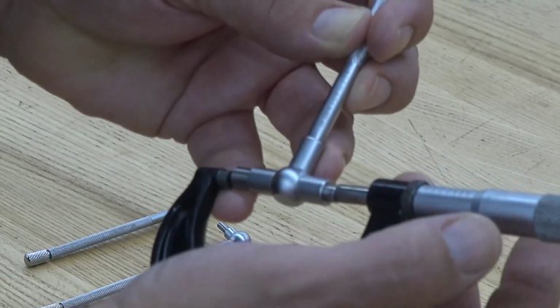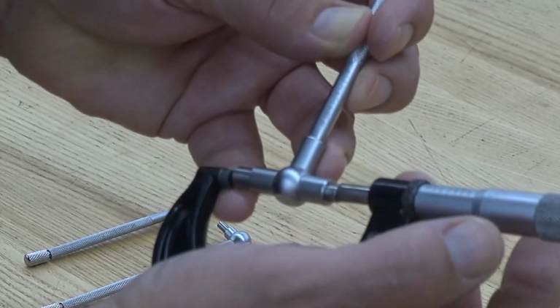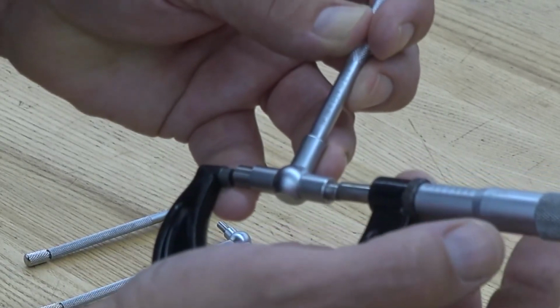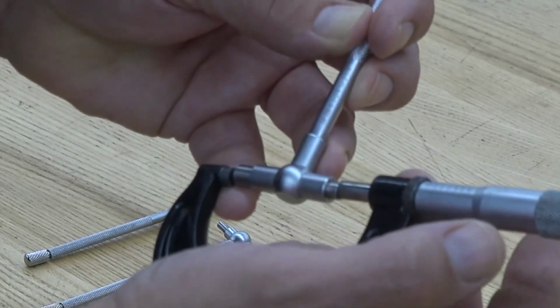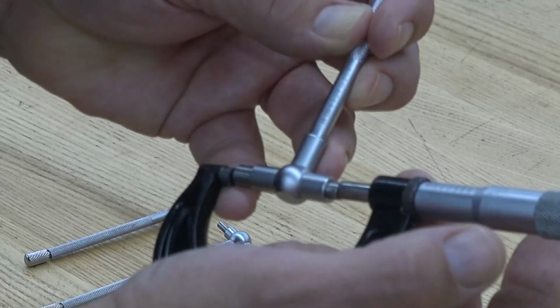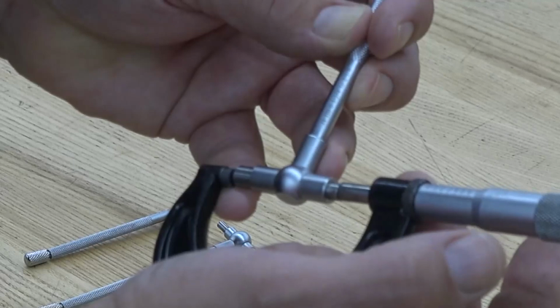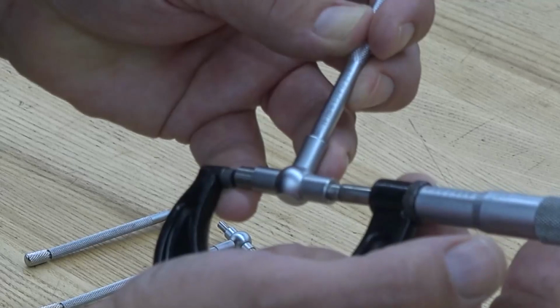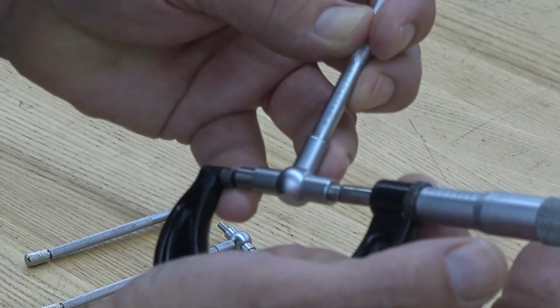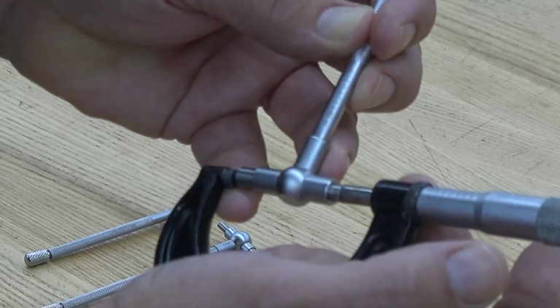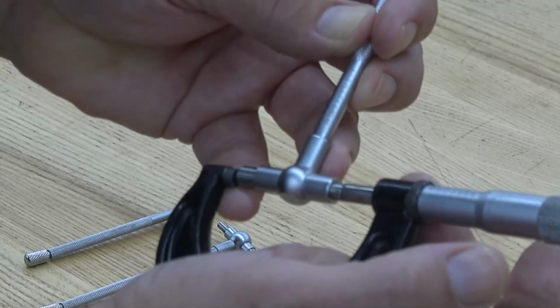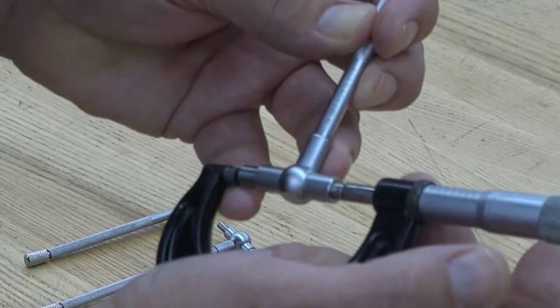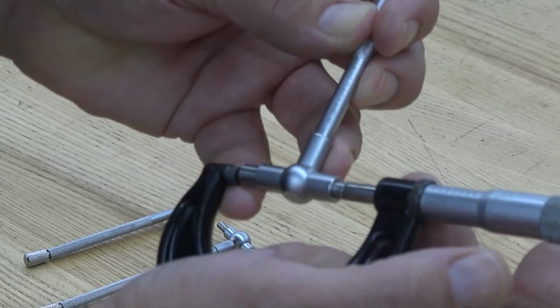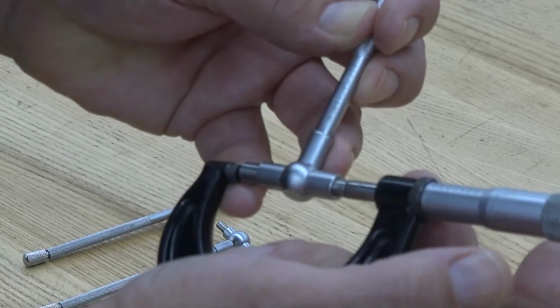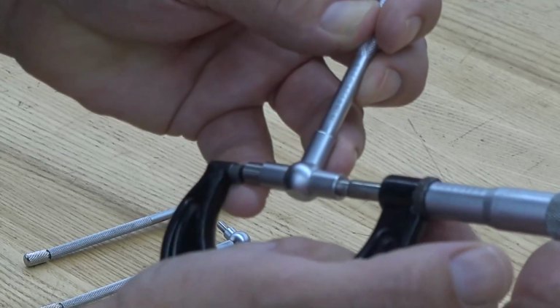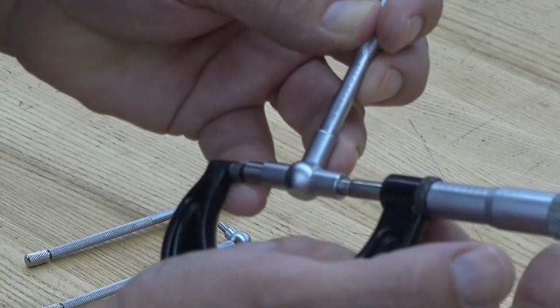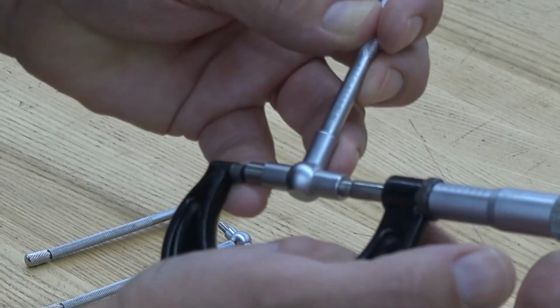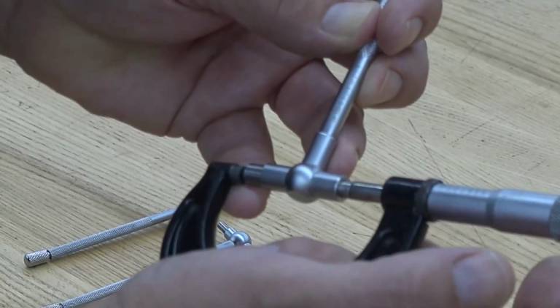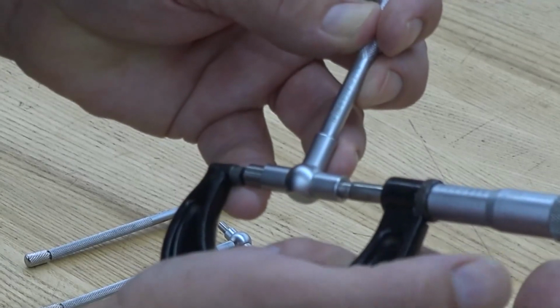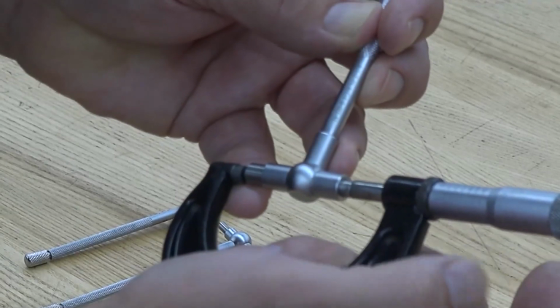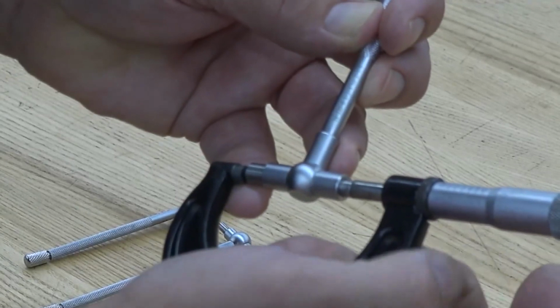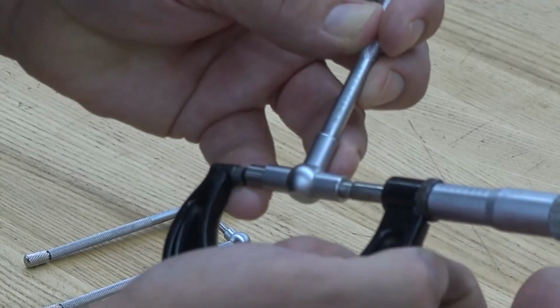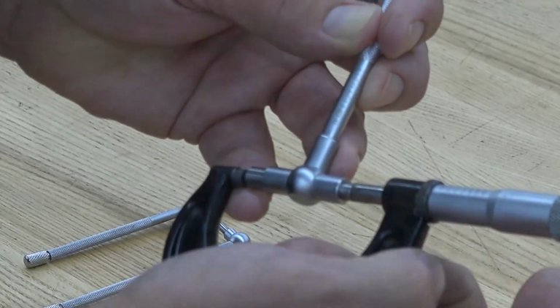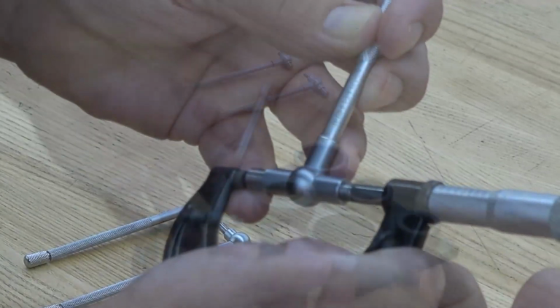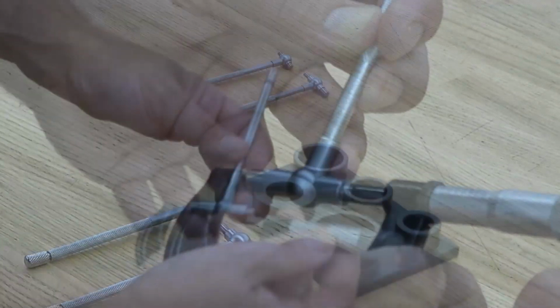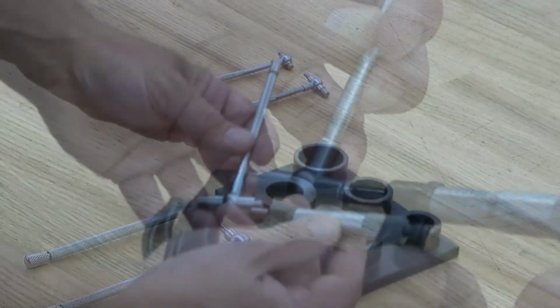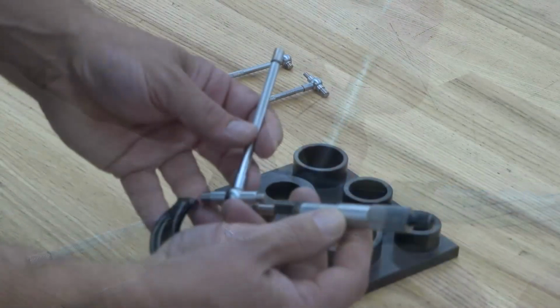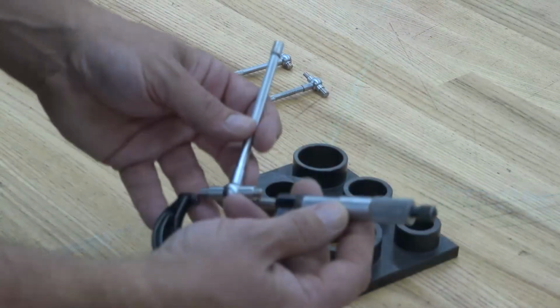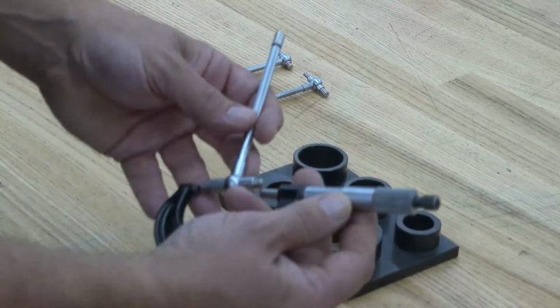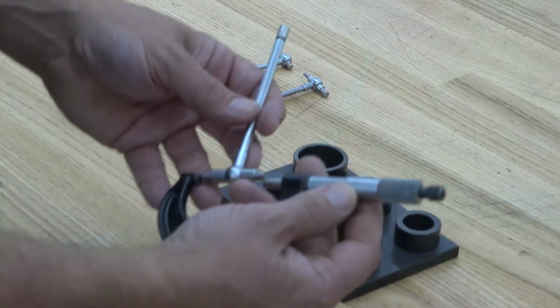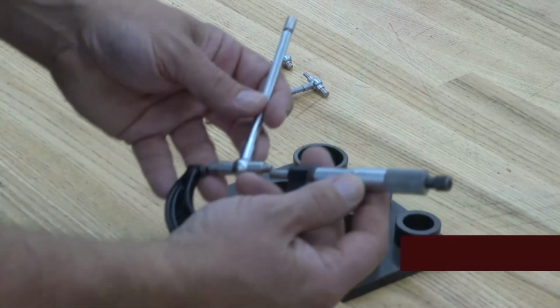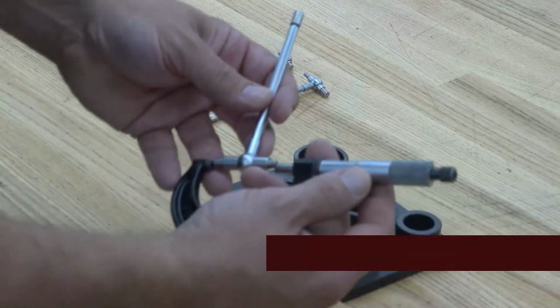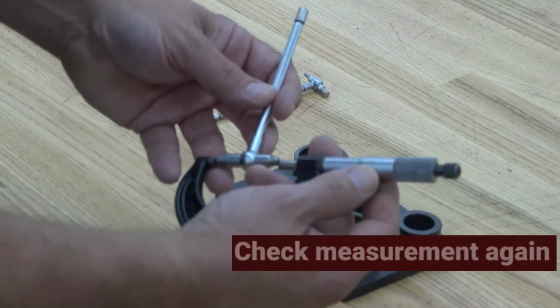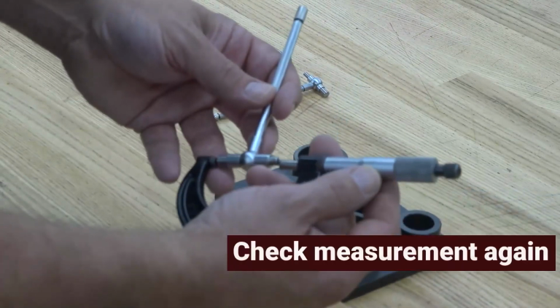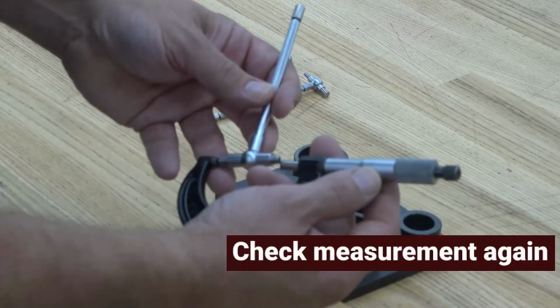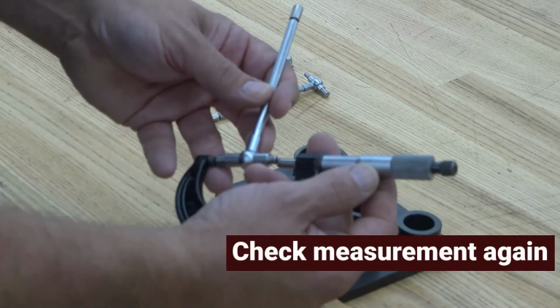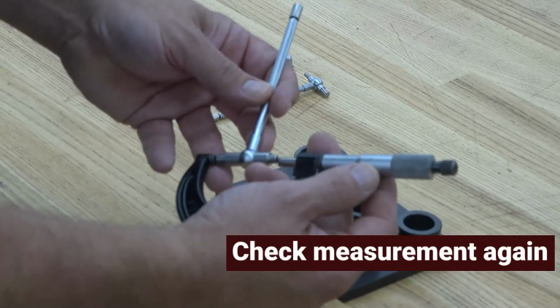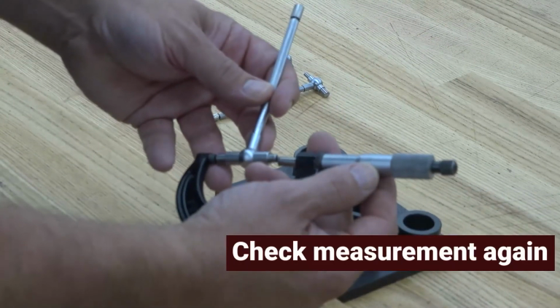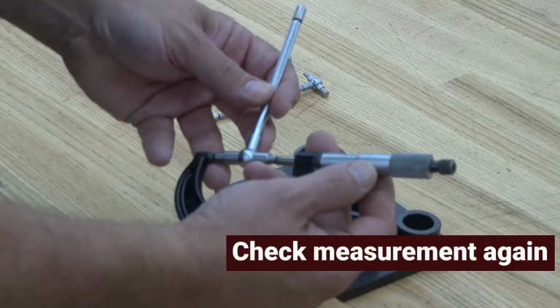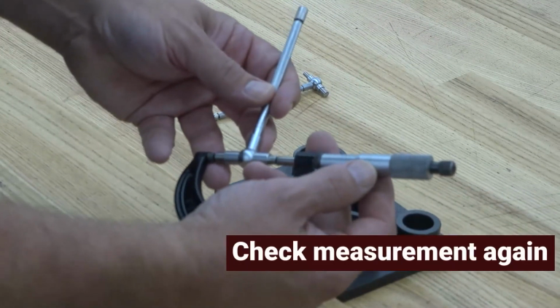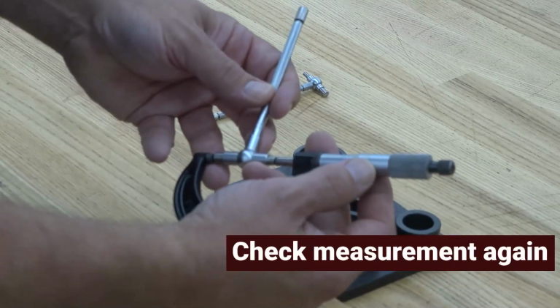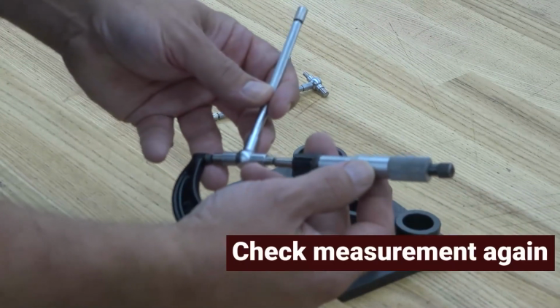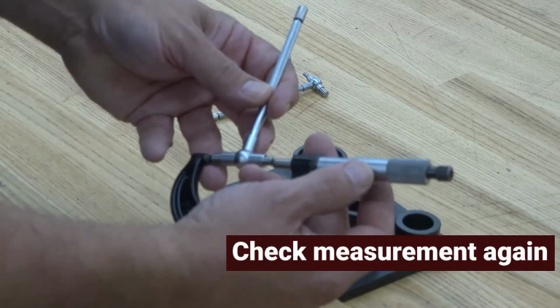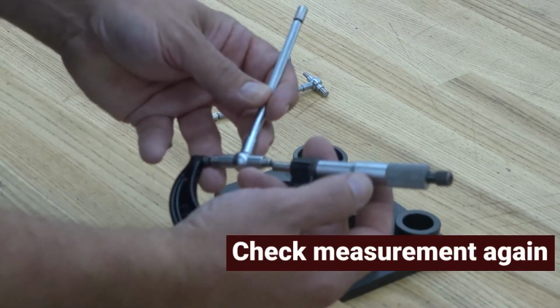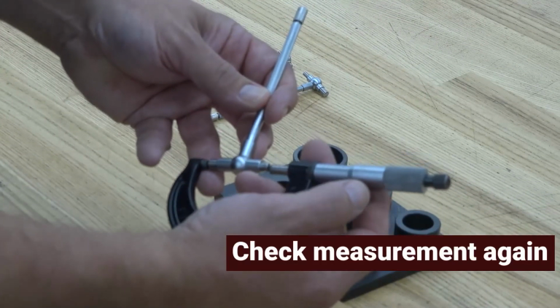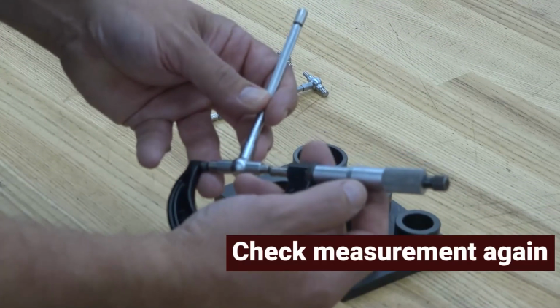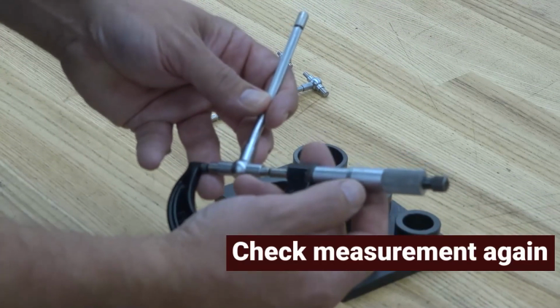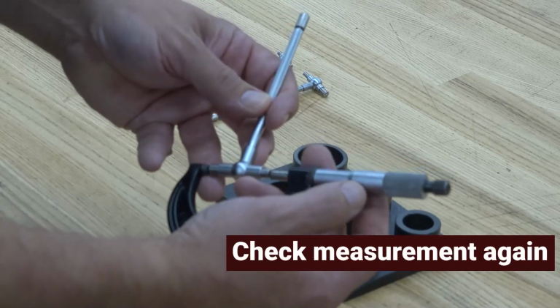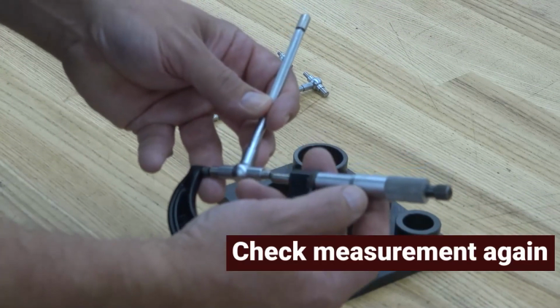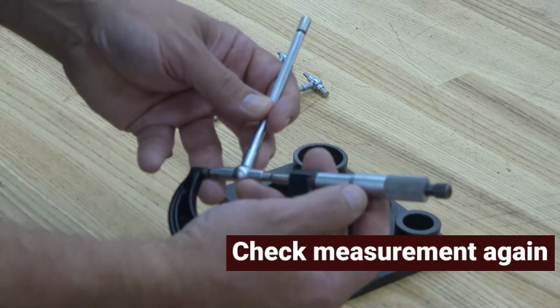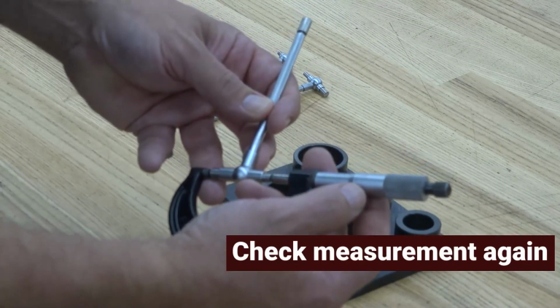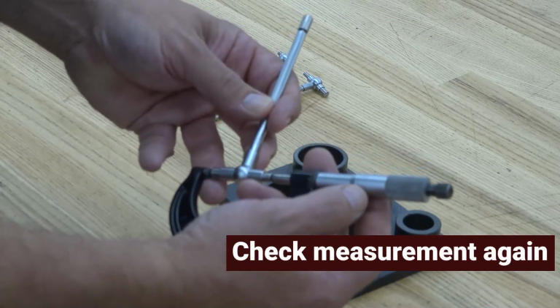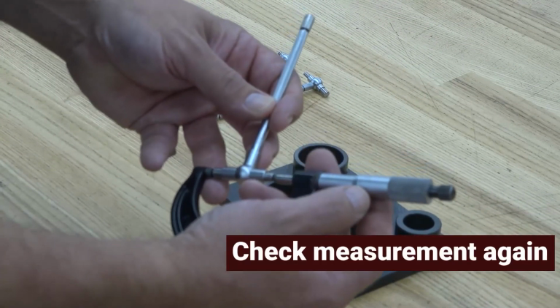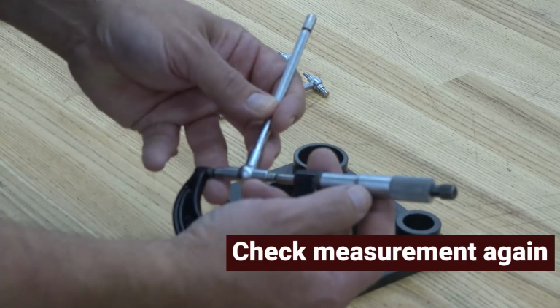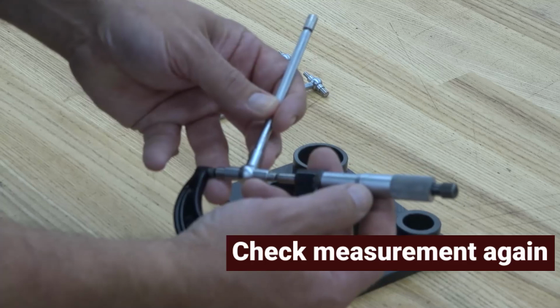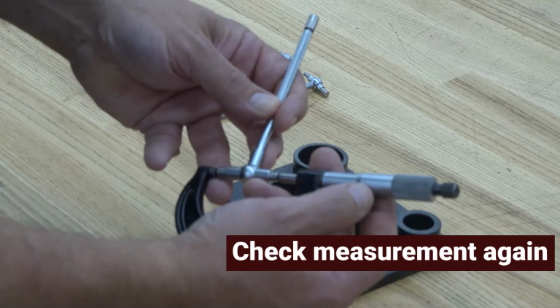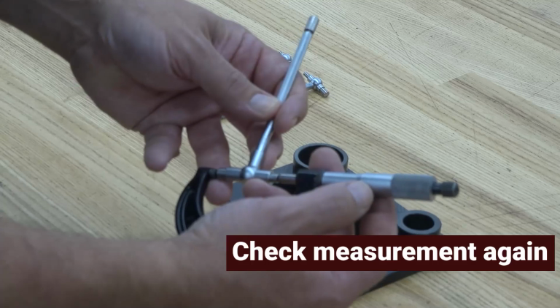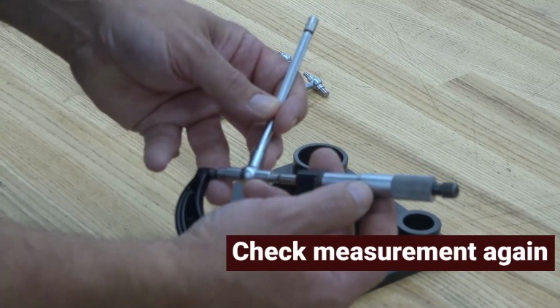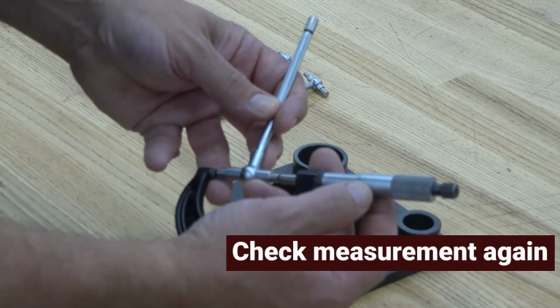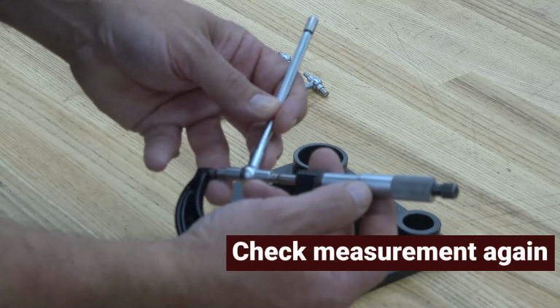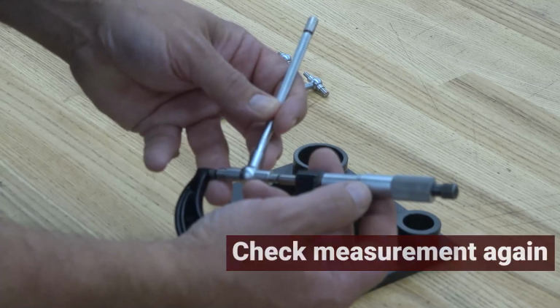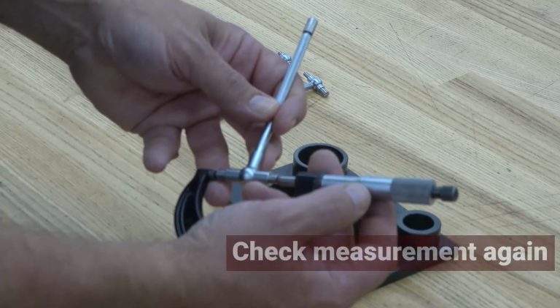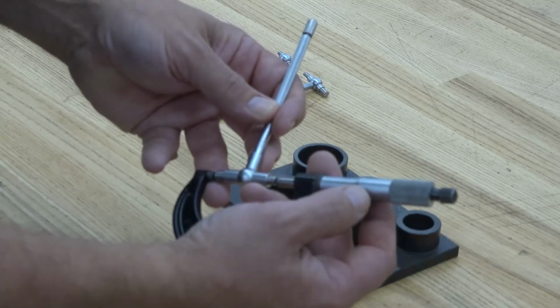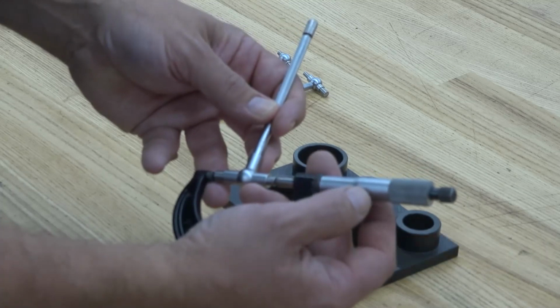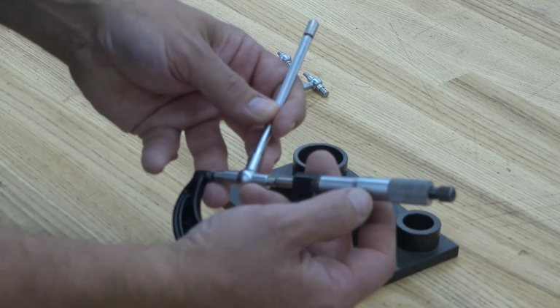It does take practice to get the correct feel. Go back and check it again until you get a consistent measurement of your bore size.